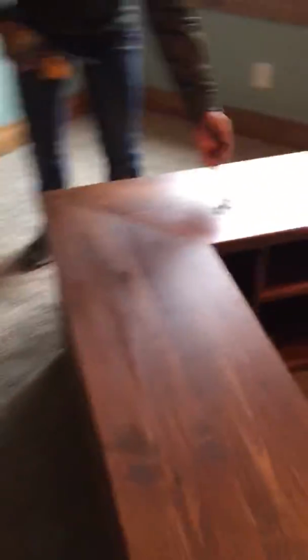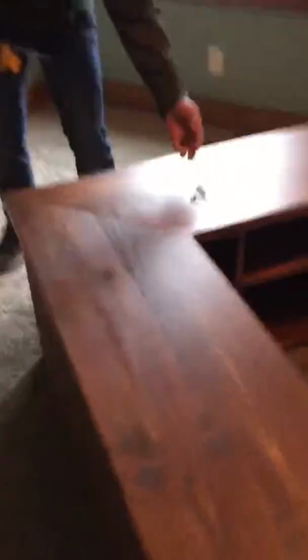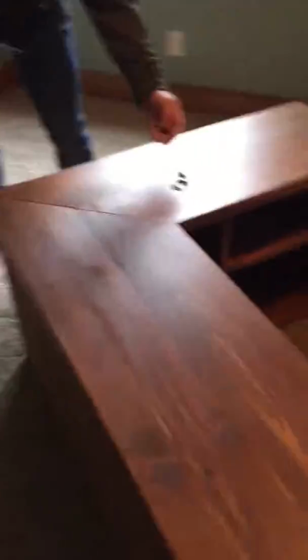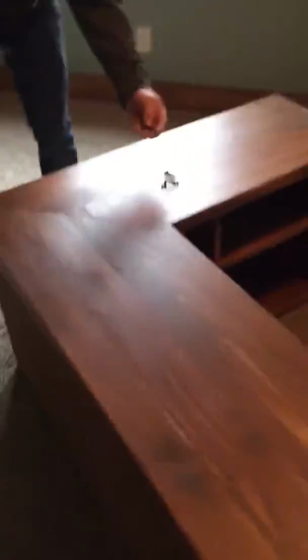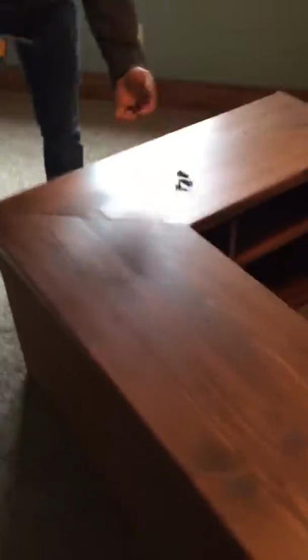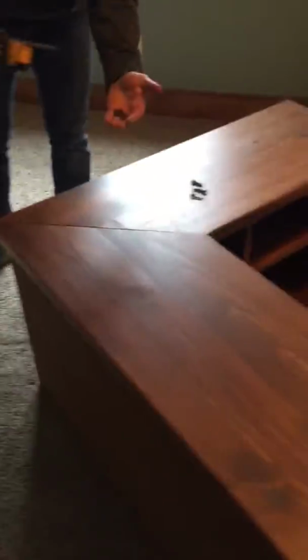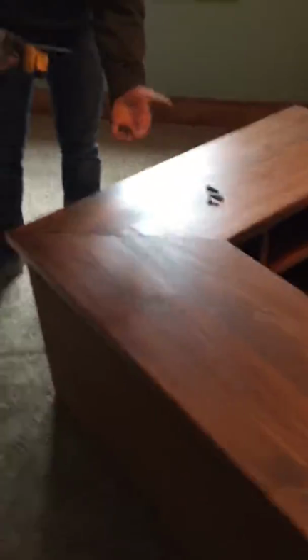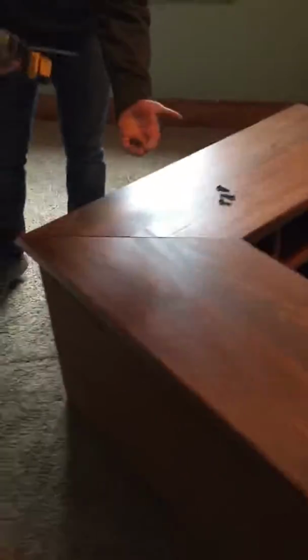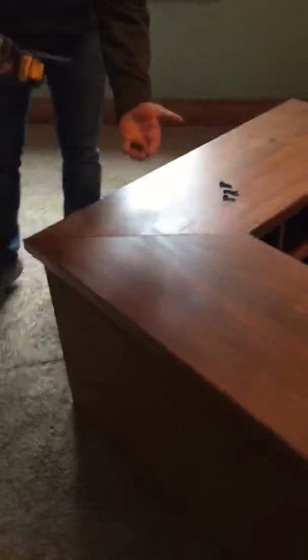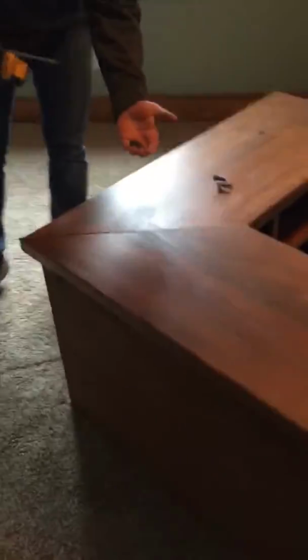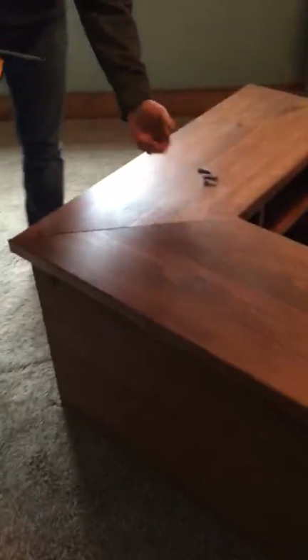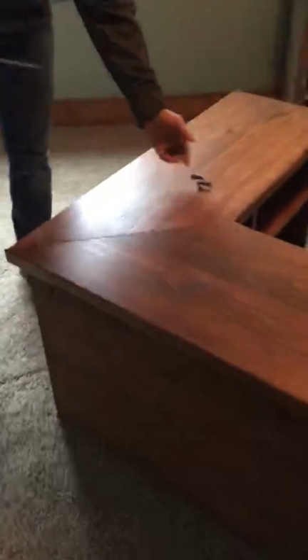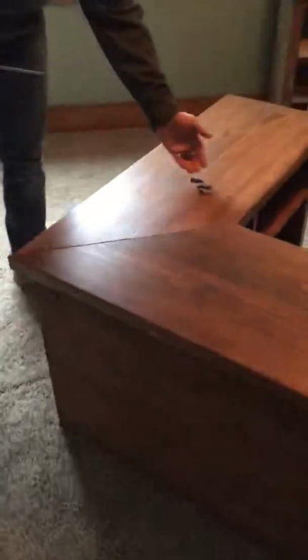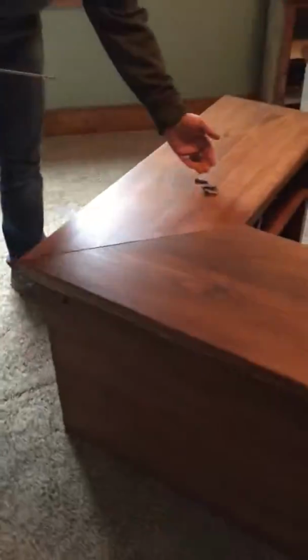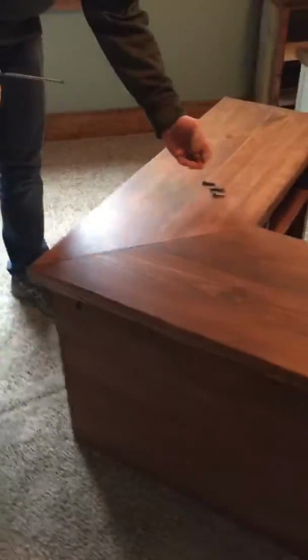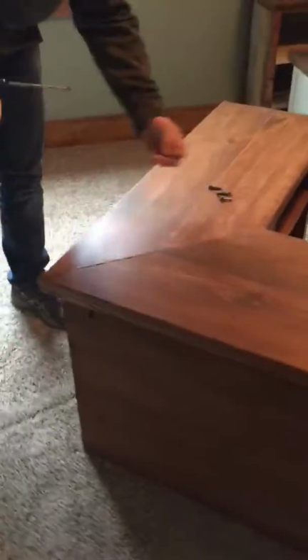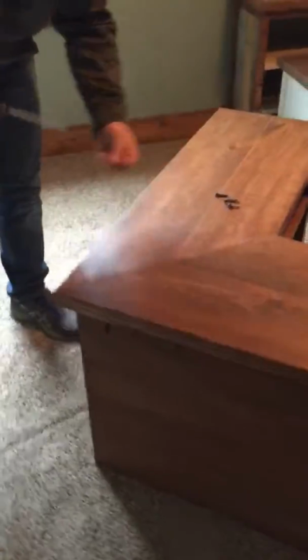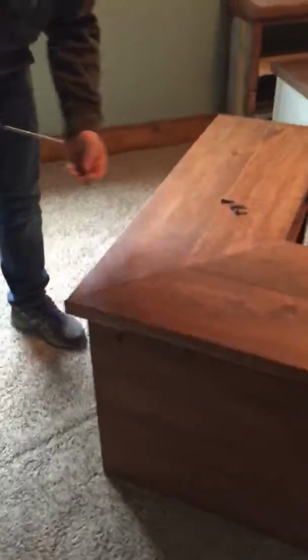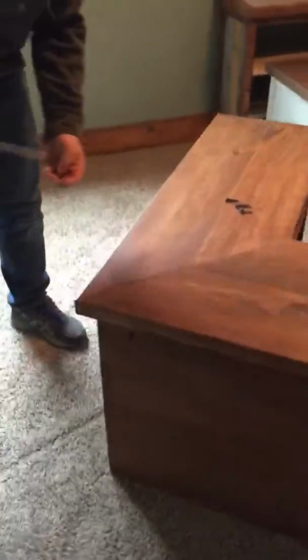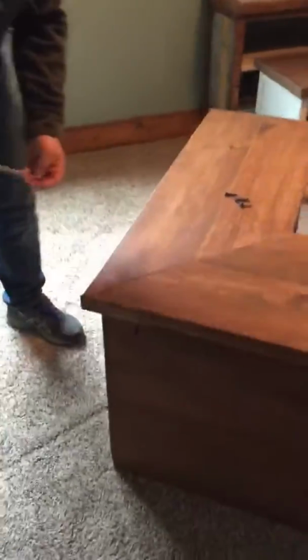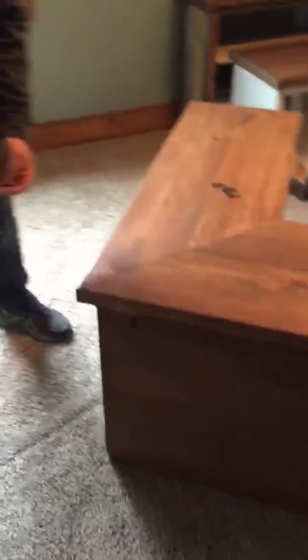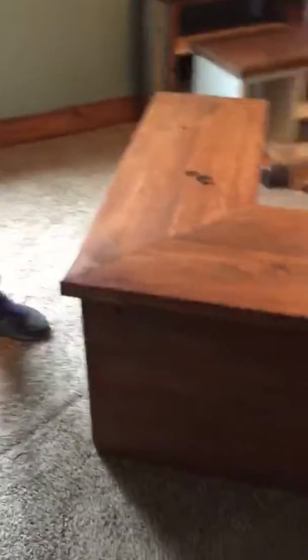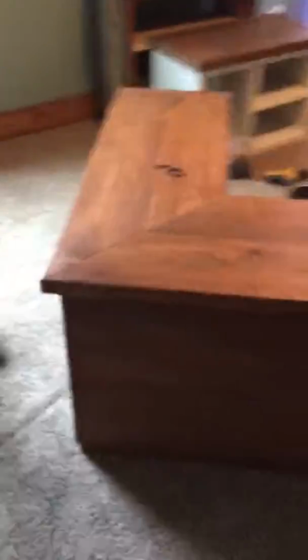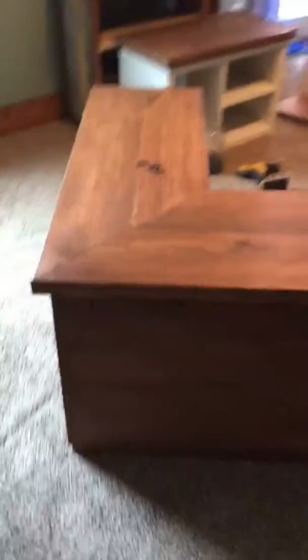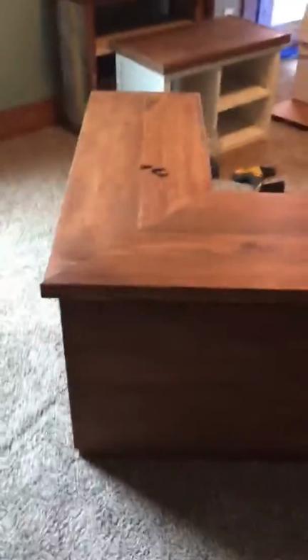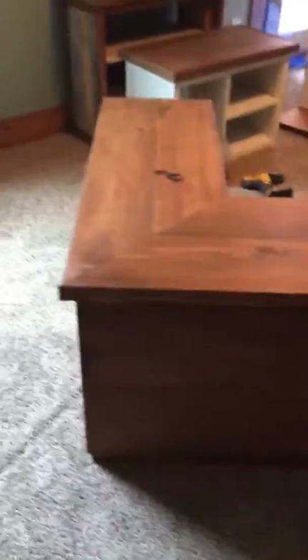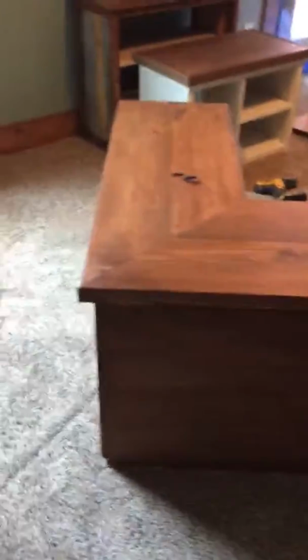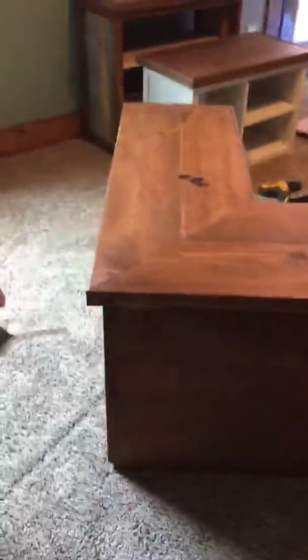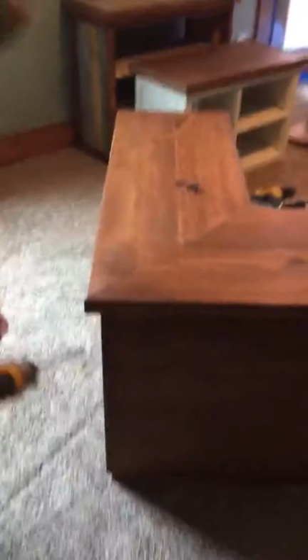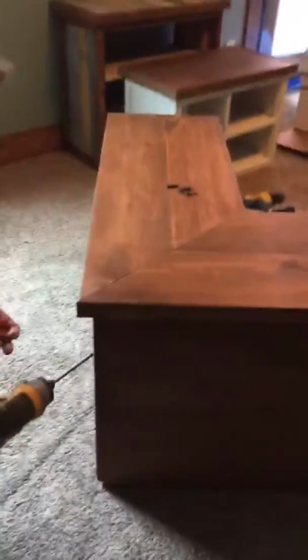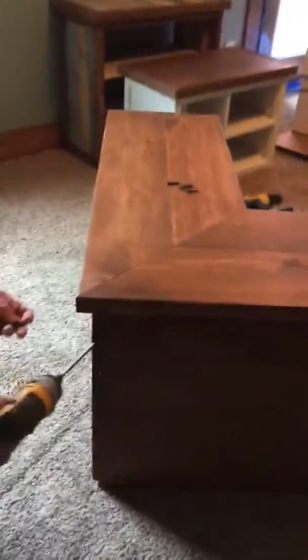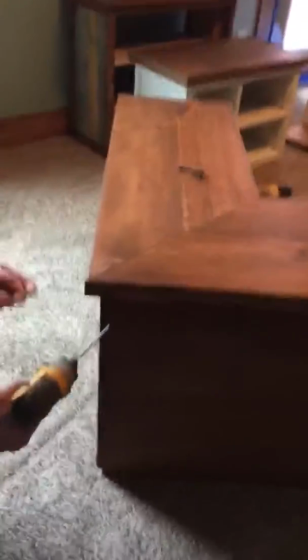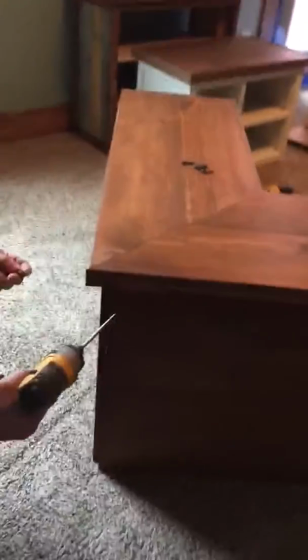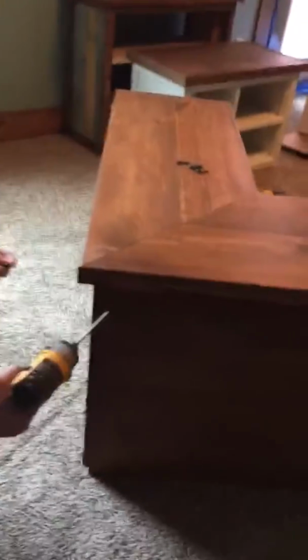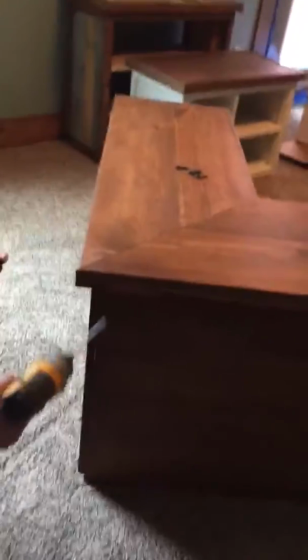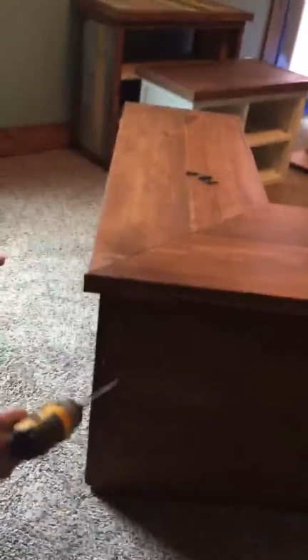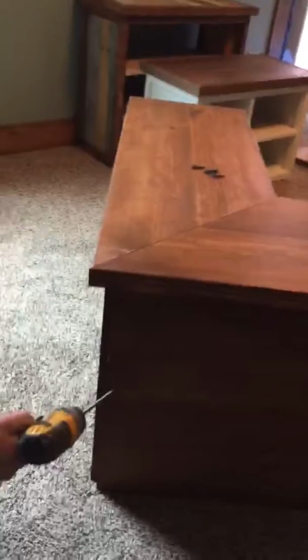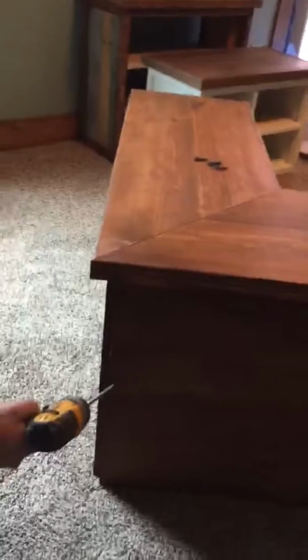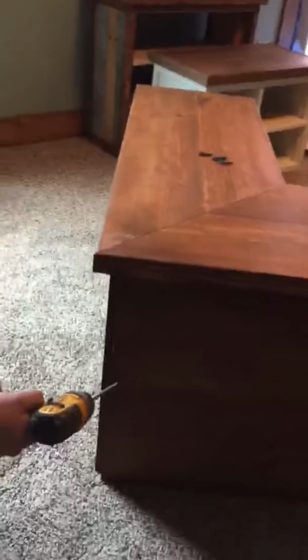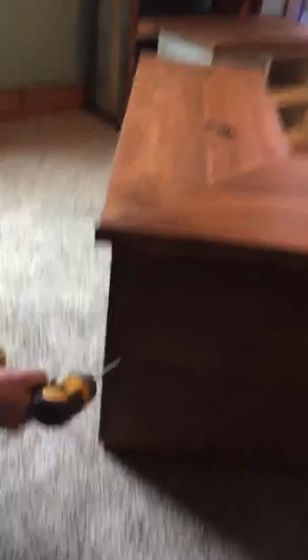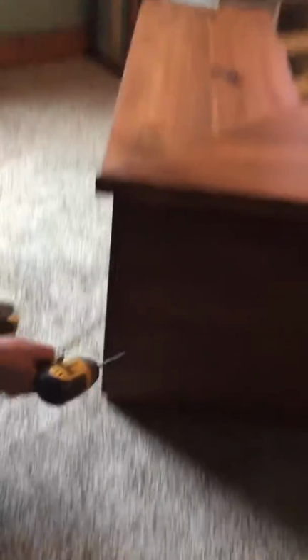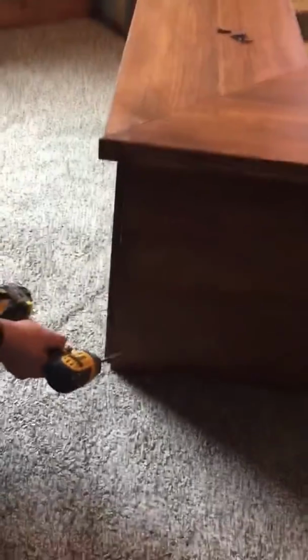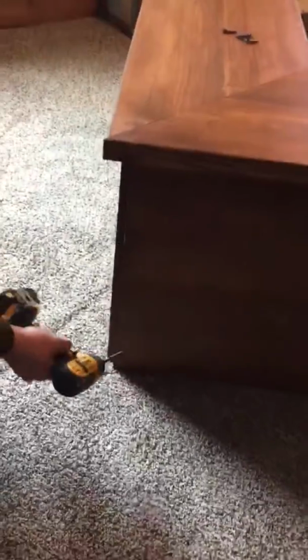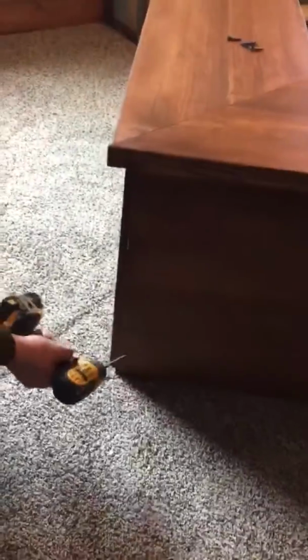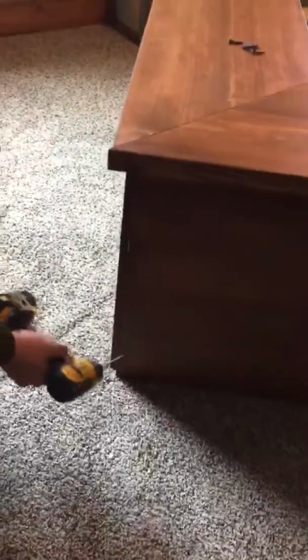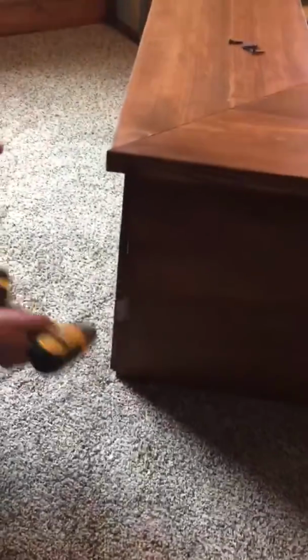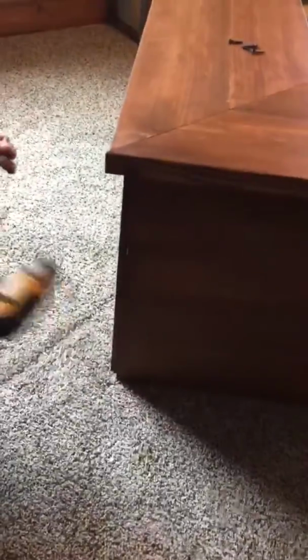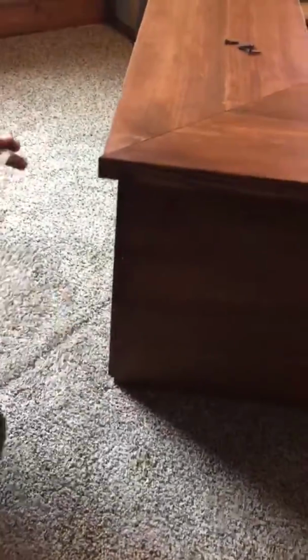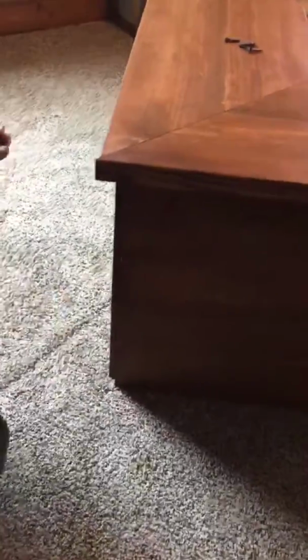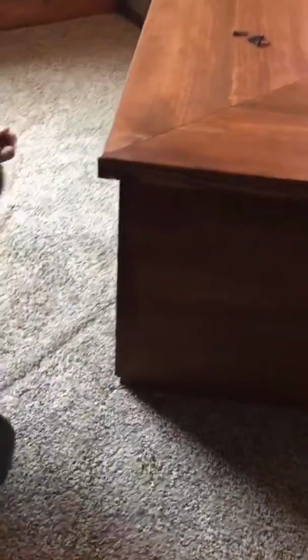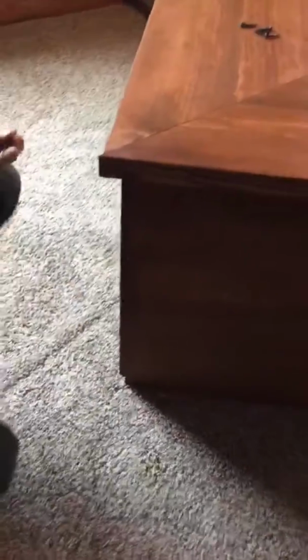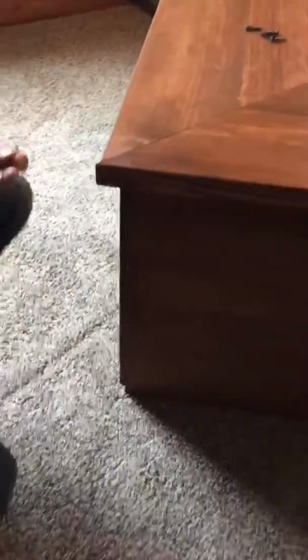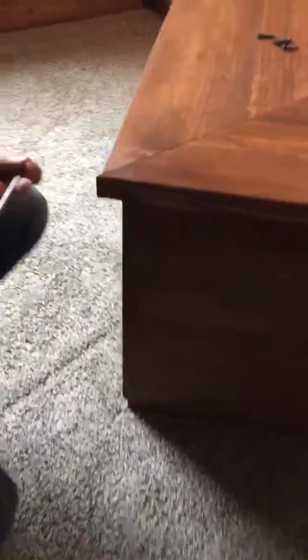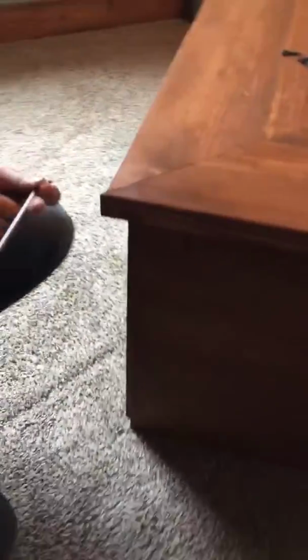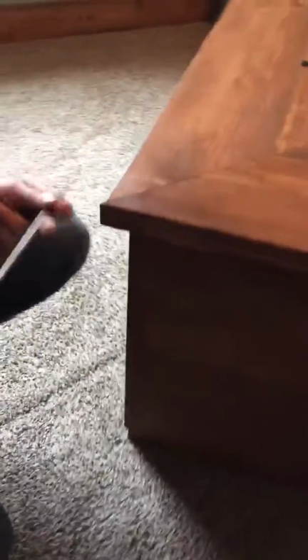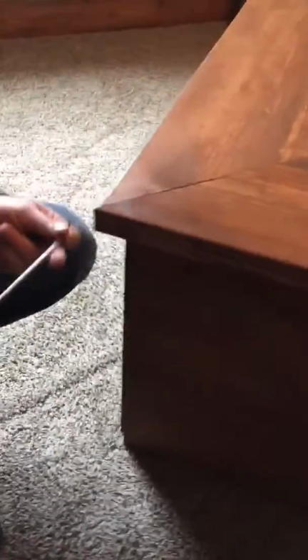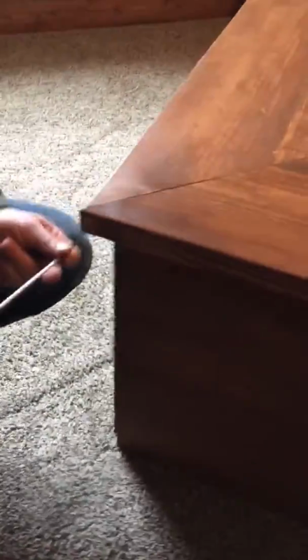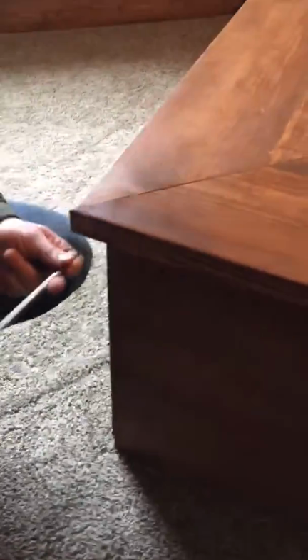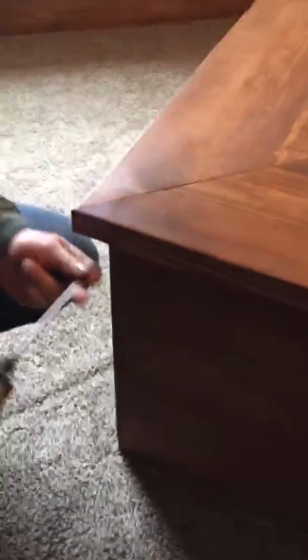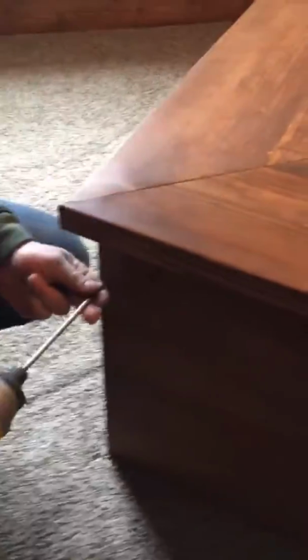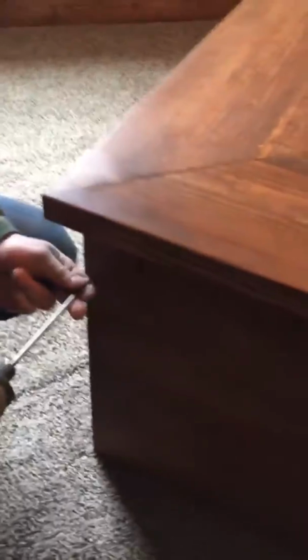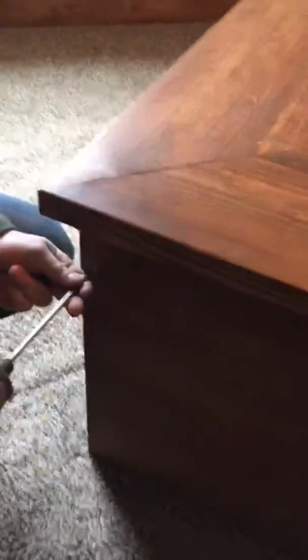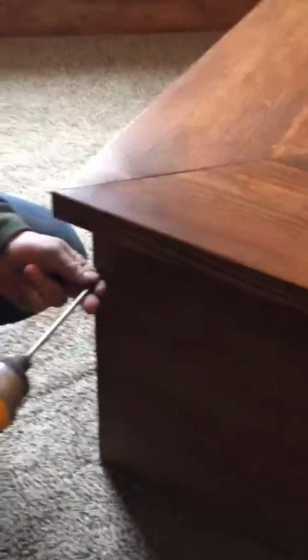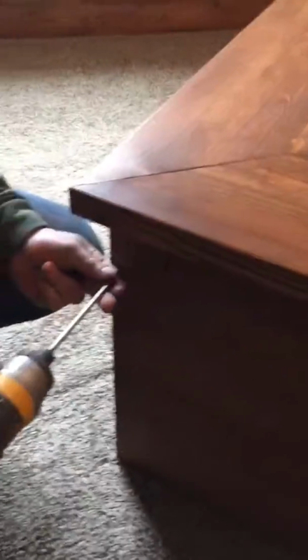I've provided screws — all the screws are the same length. There'll be three holes right here, and you'll just need to put the screws in.